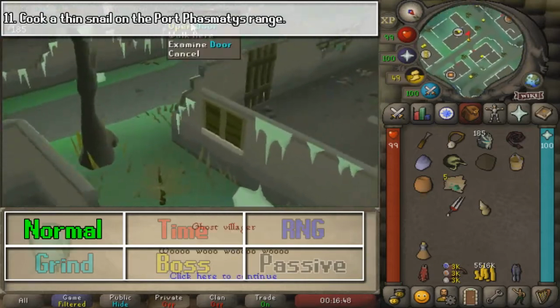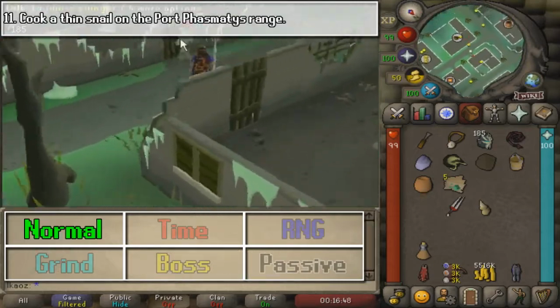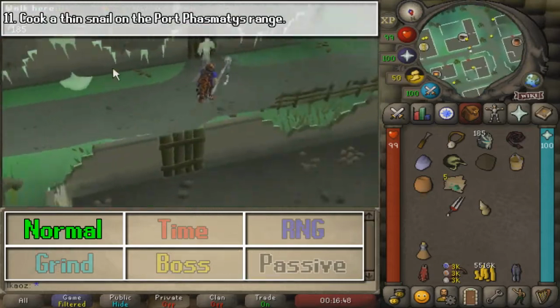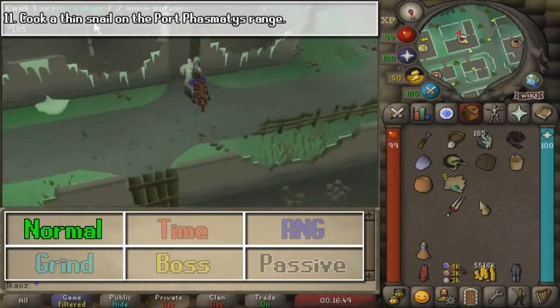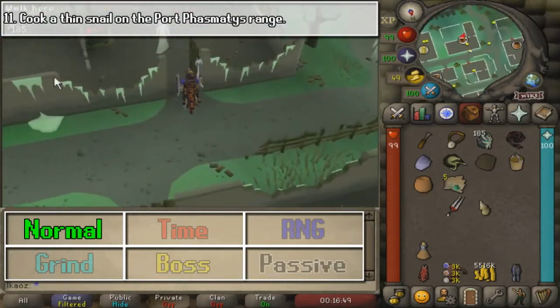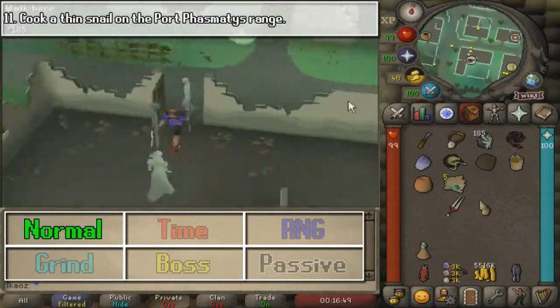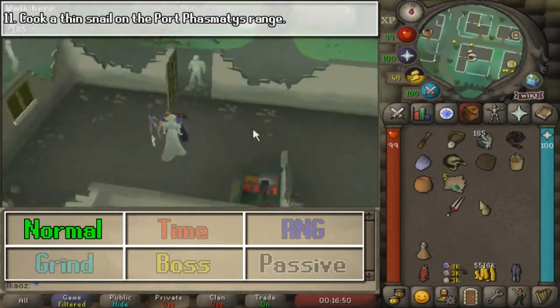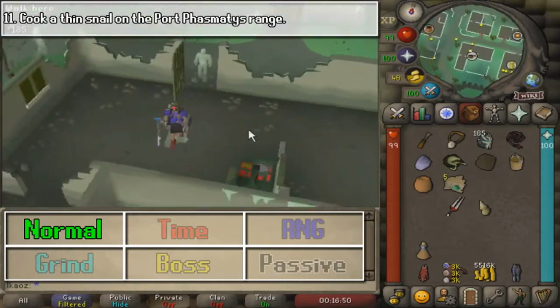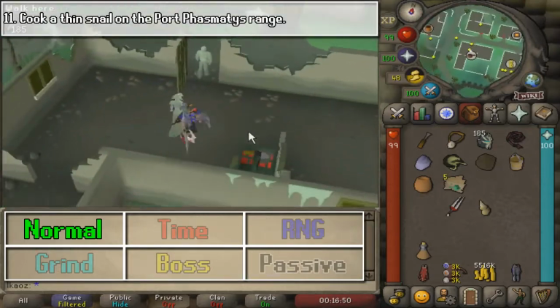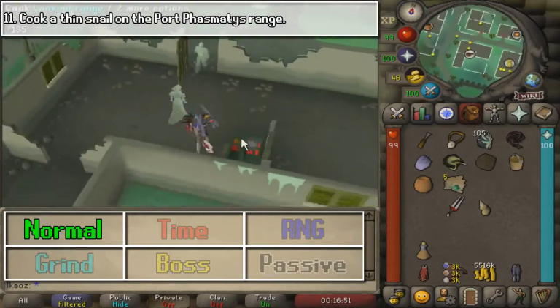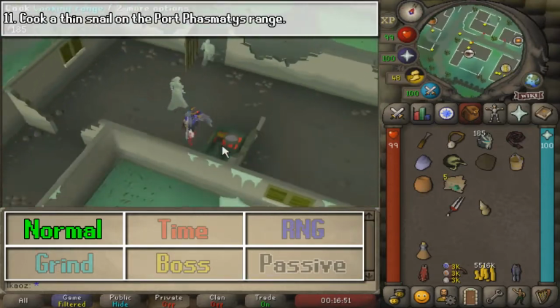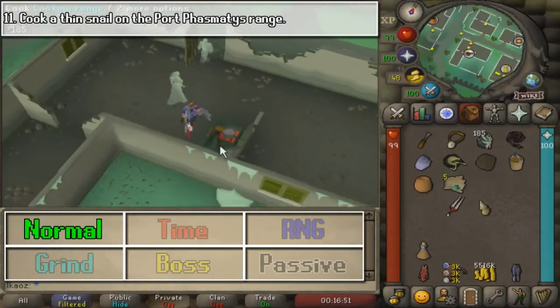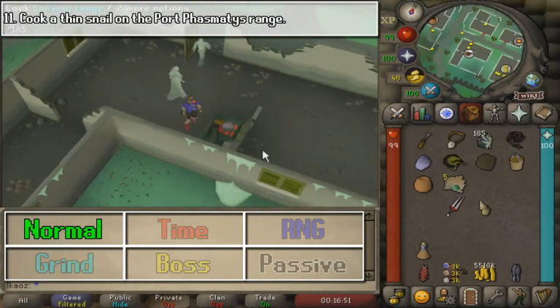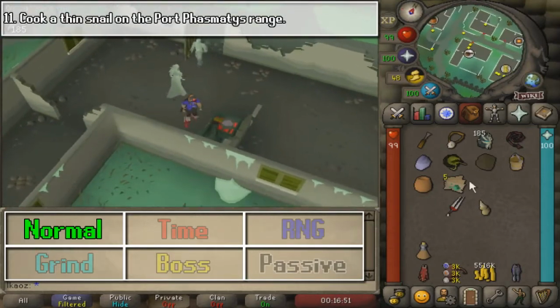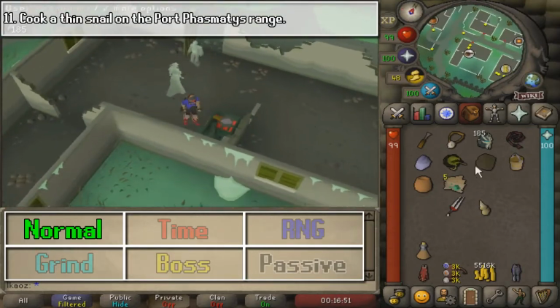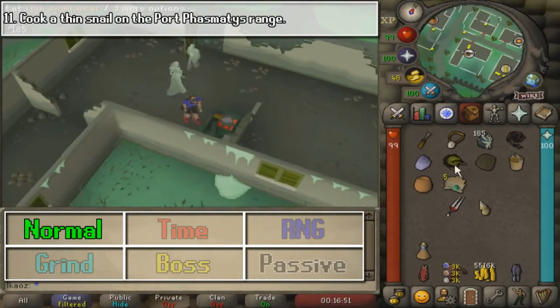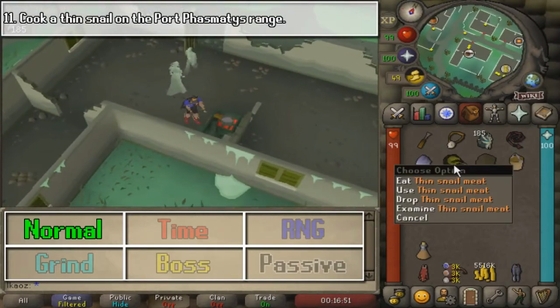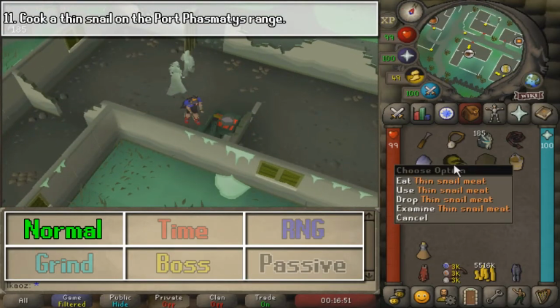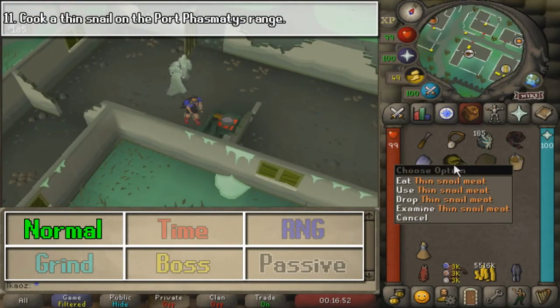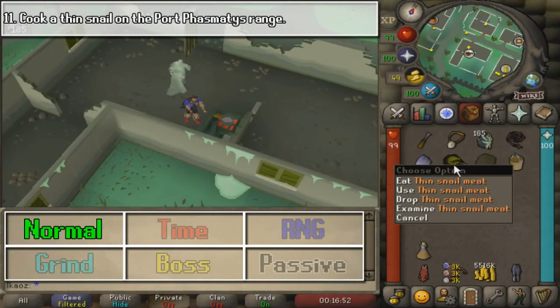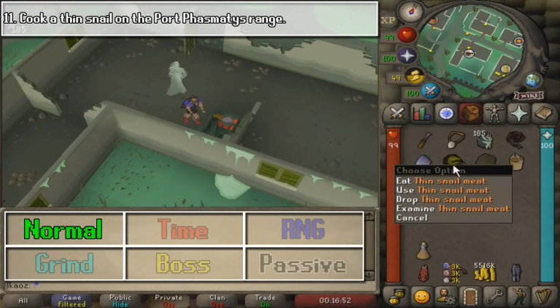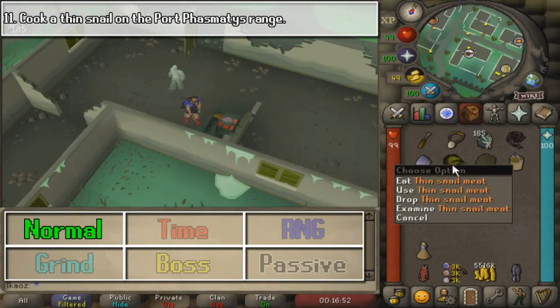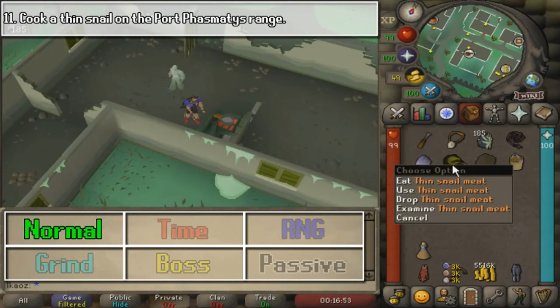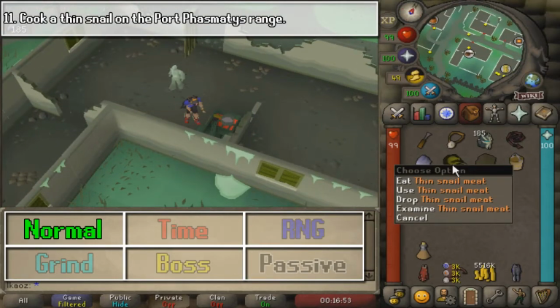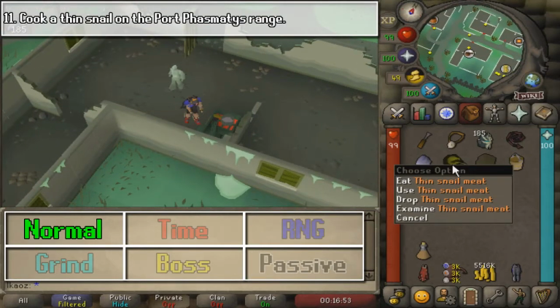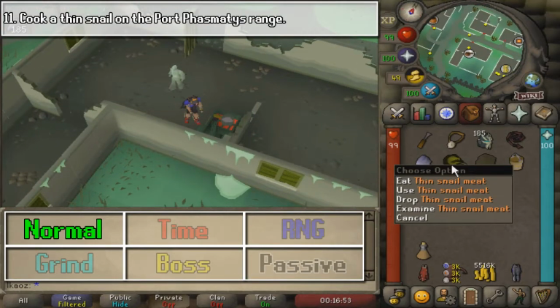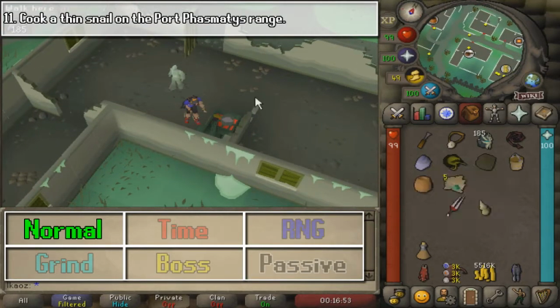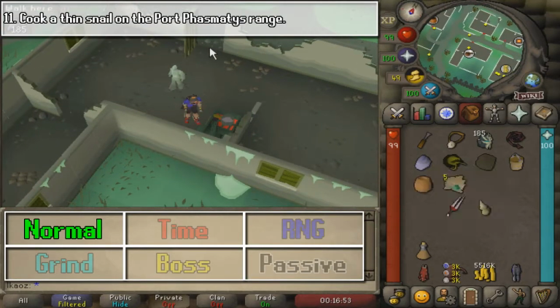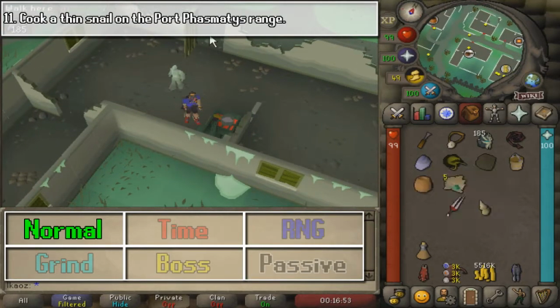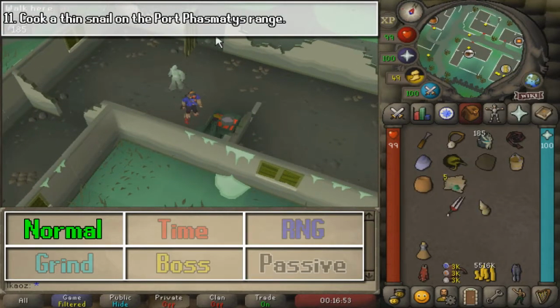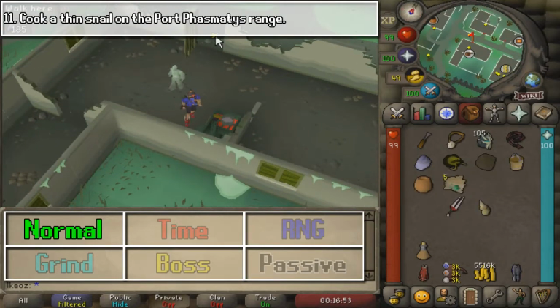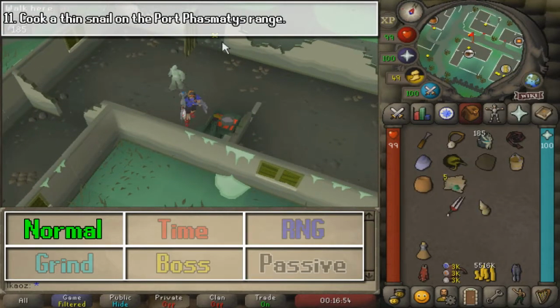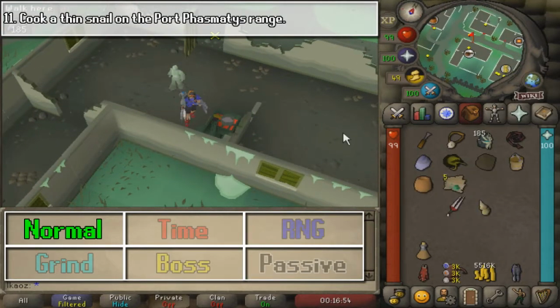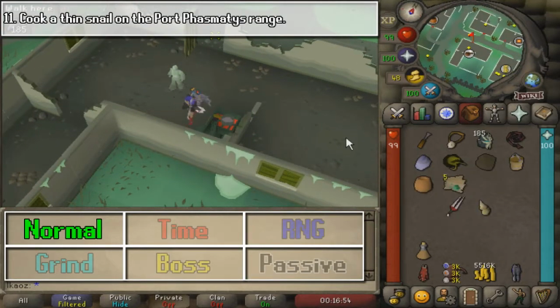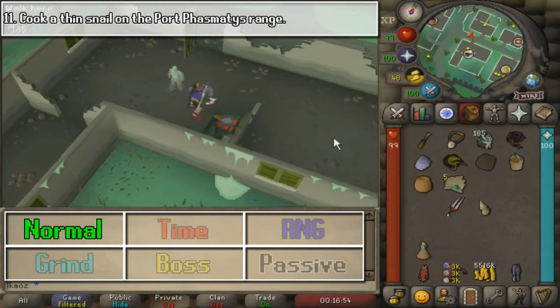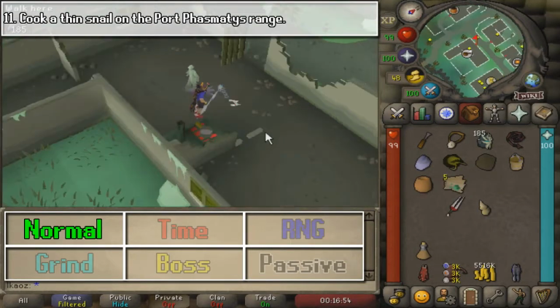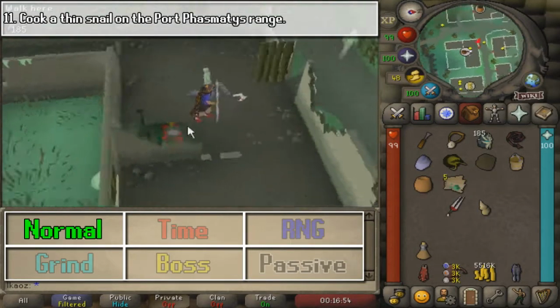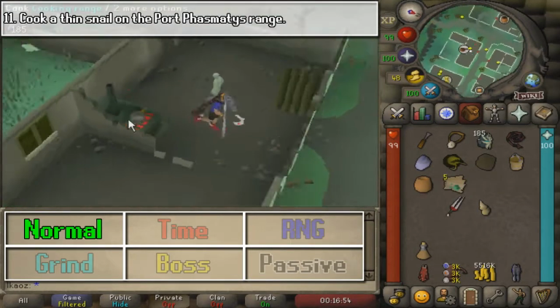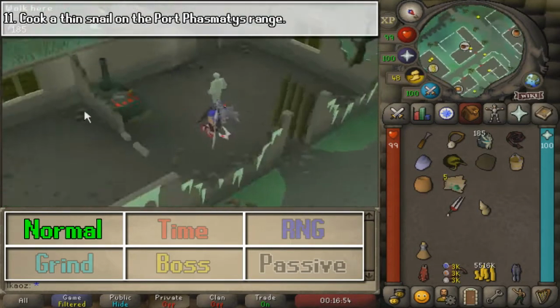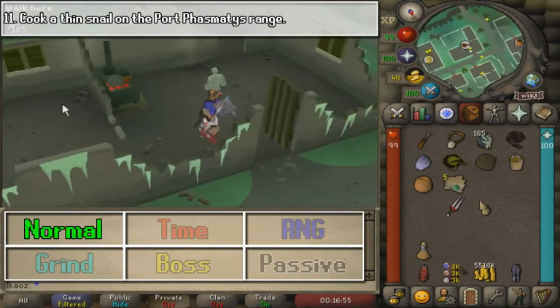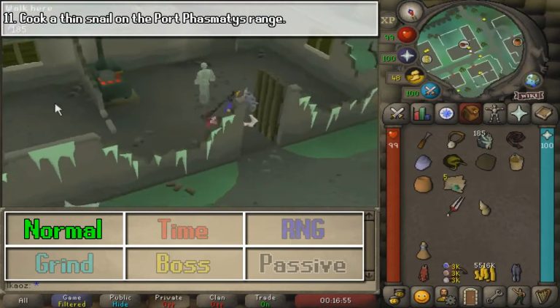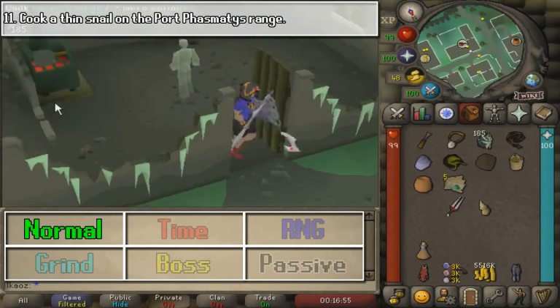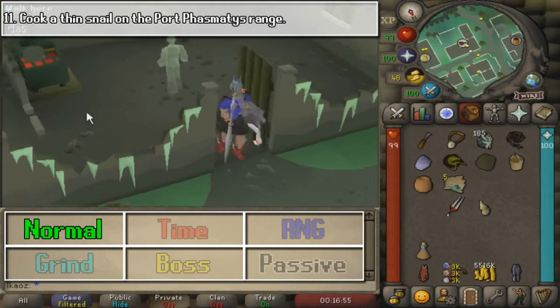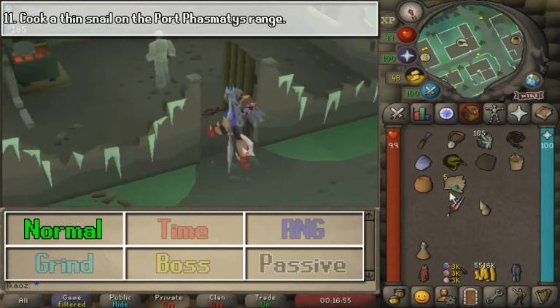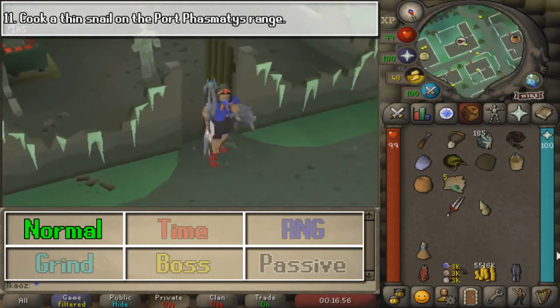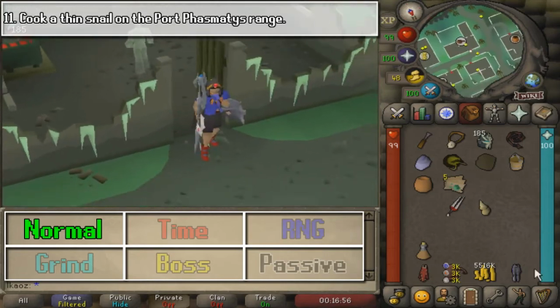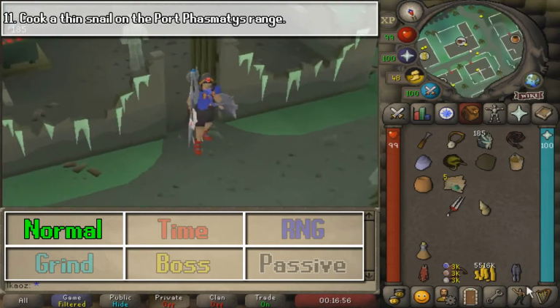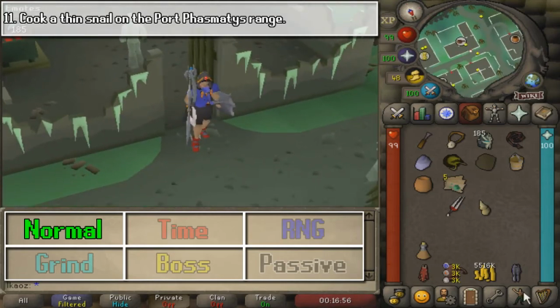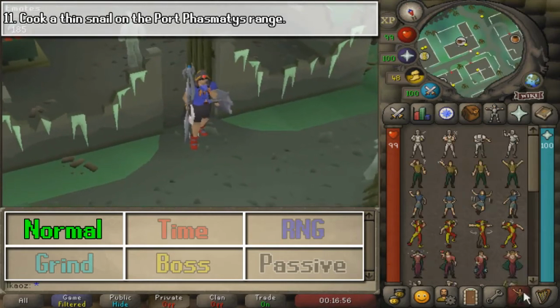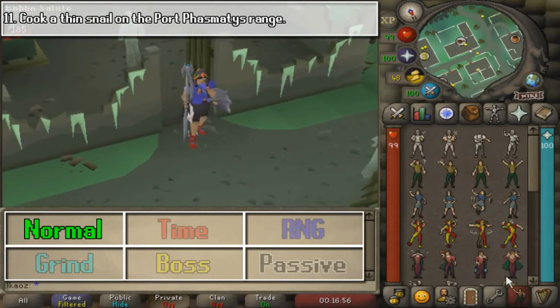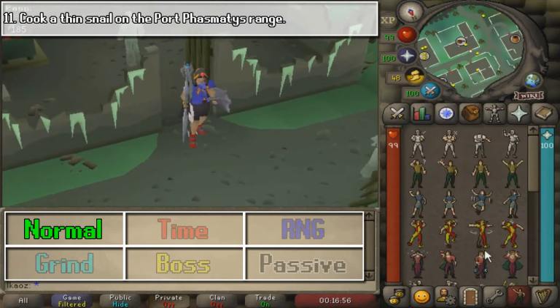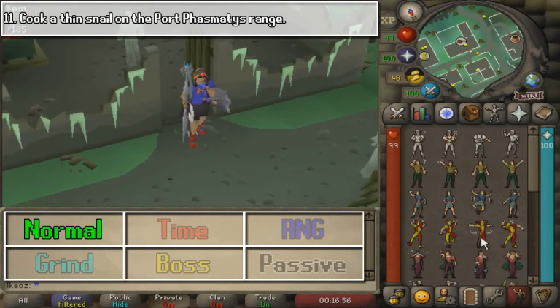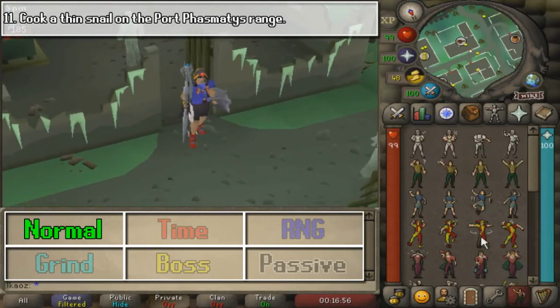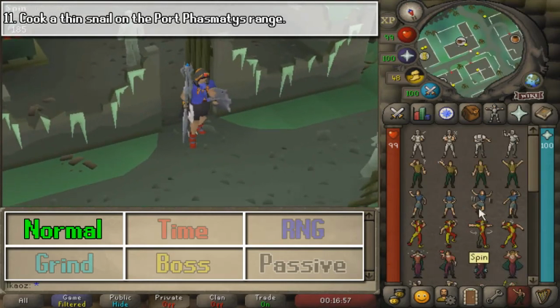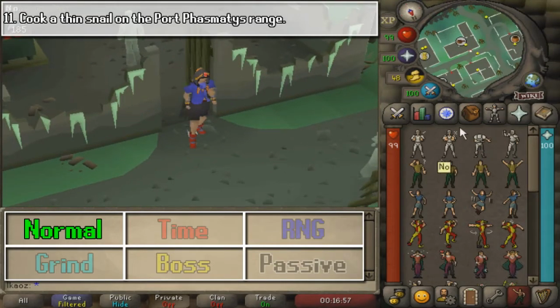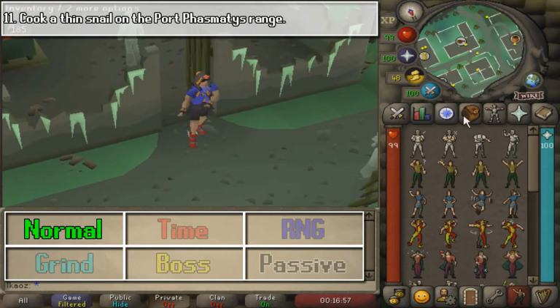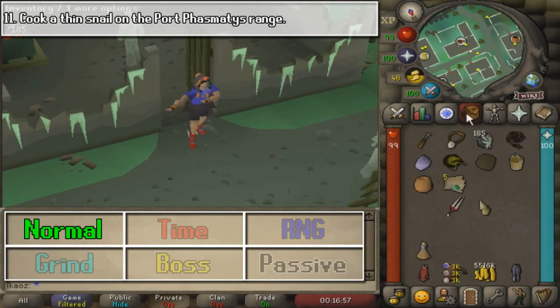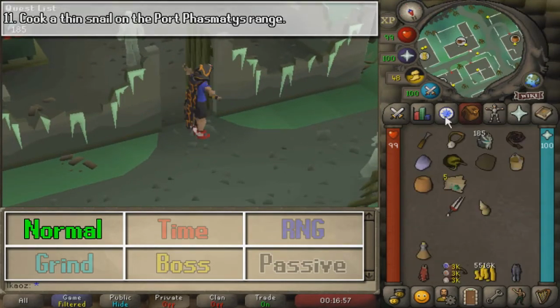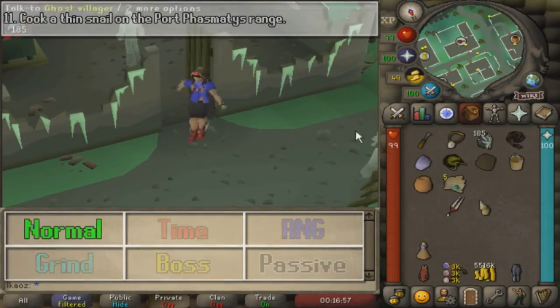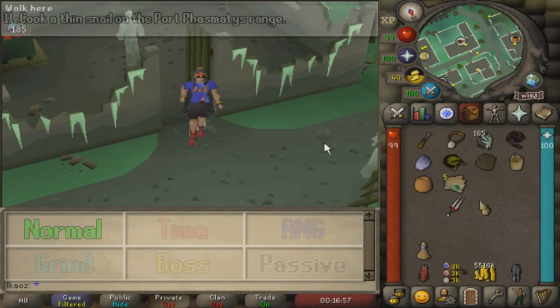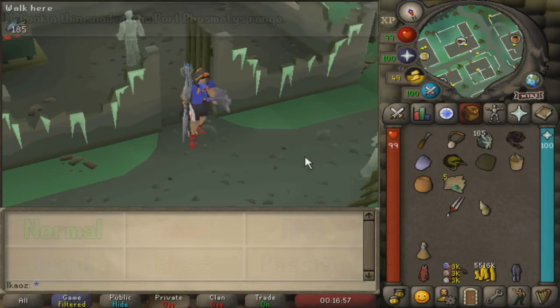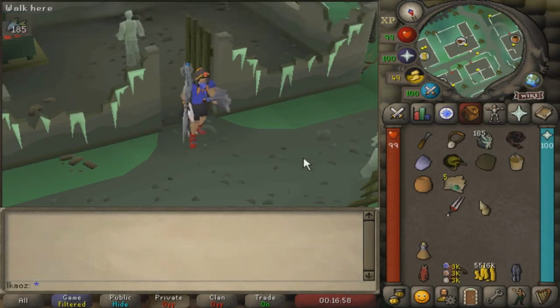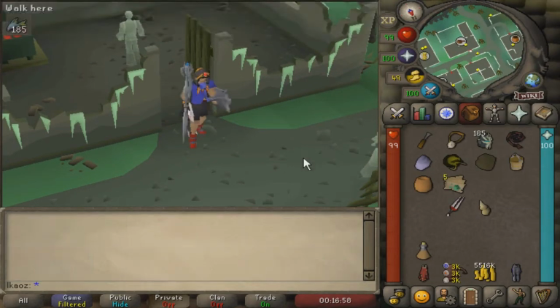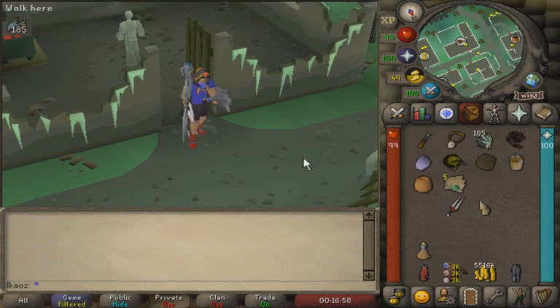And finally, we are going to cook a Thin Snail here at Port Phasmatys, and that is going to be the end of the Morytania Easy Tasks.